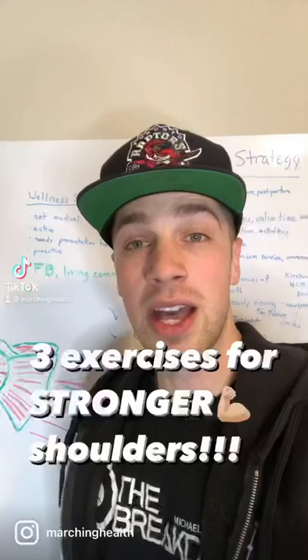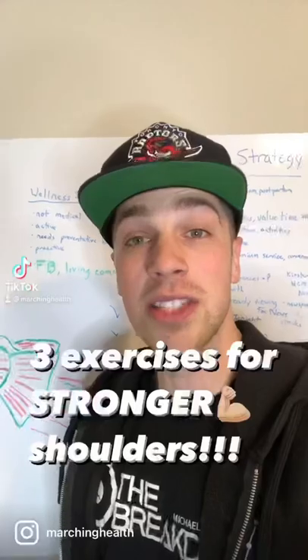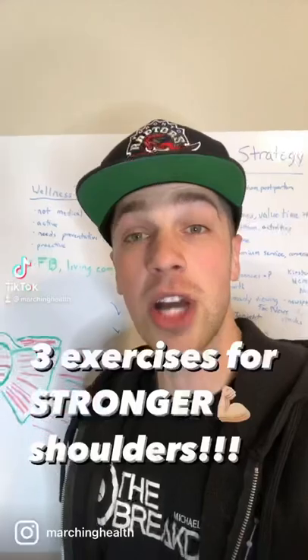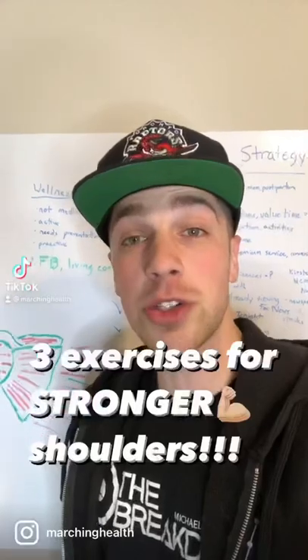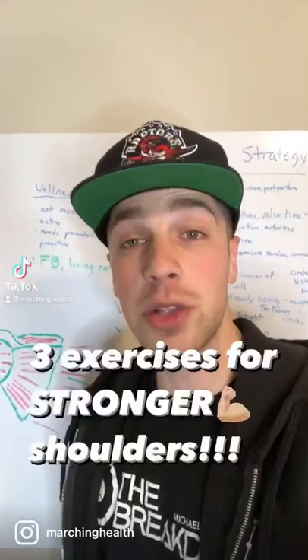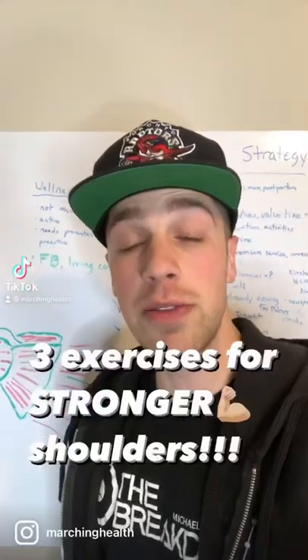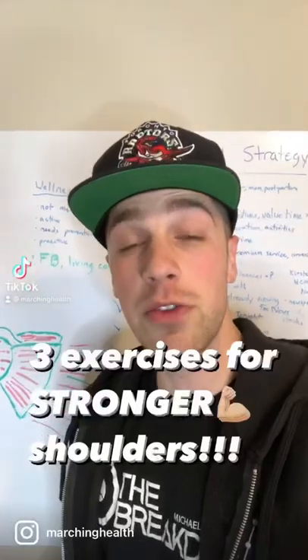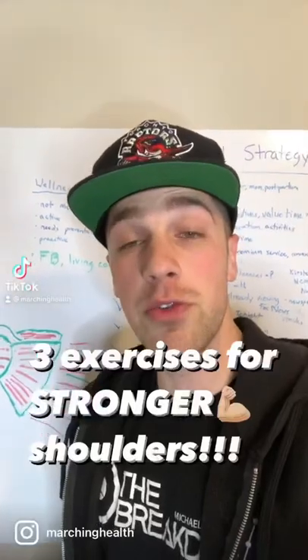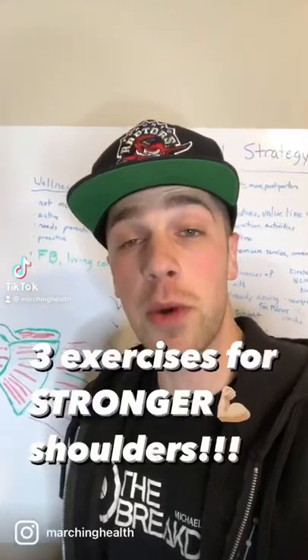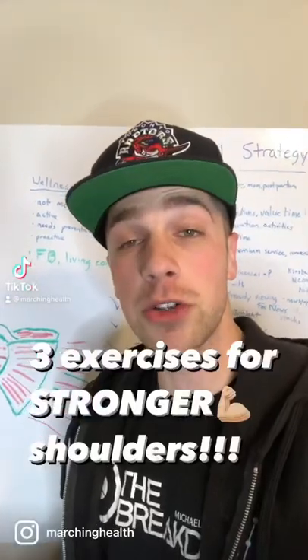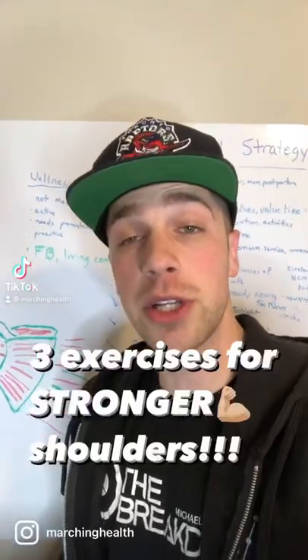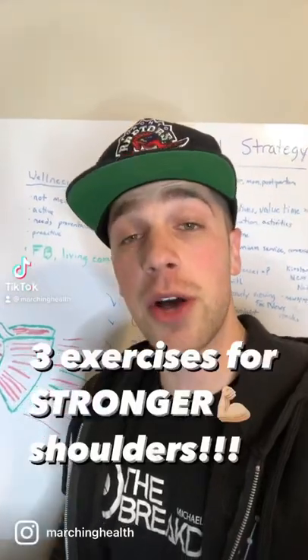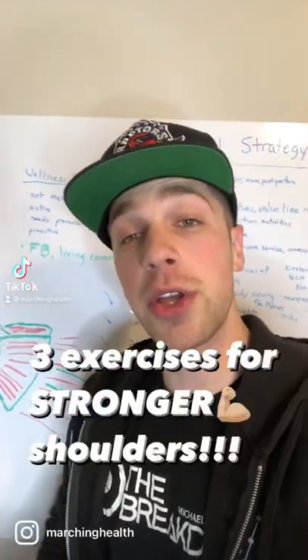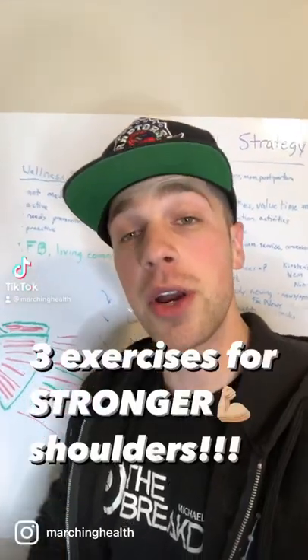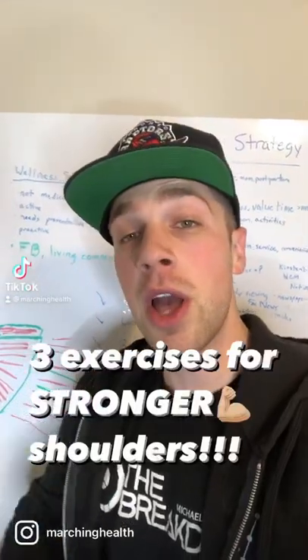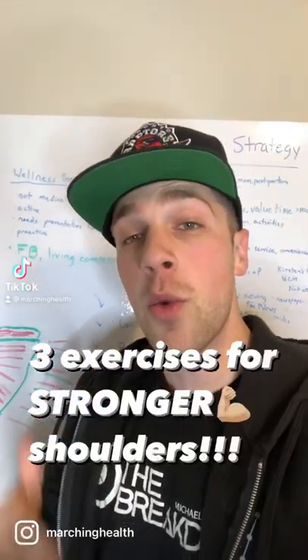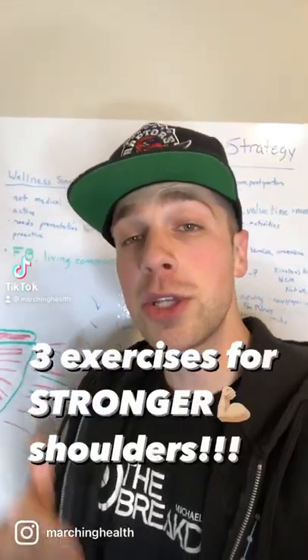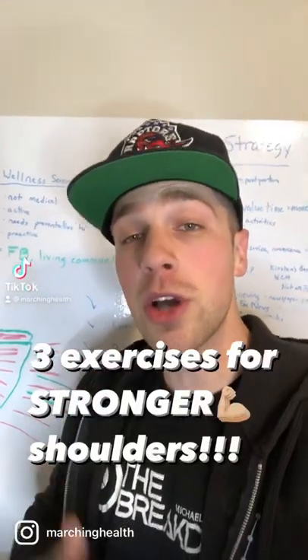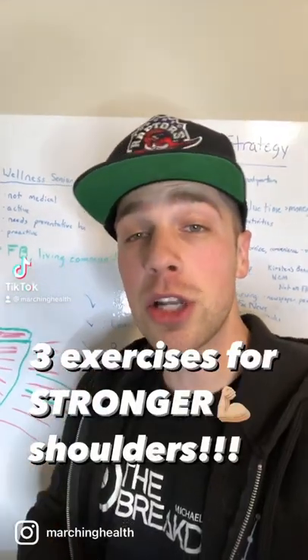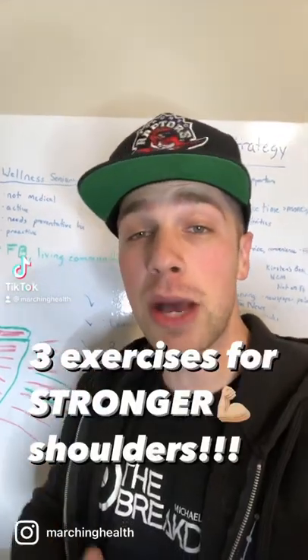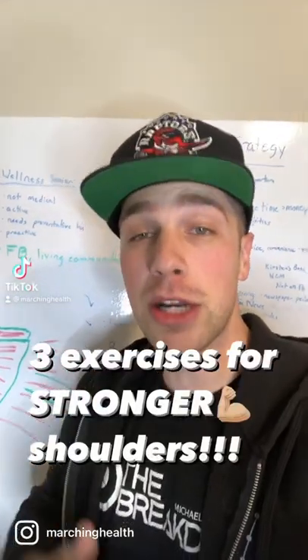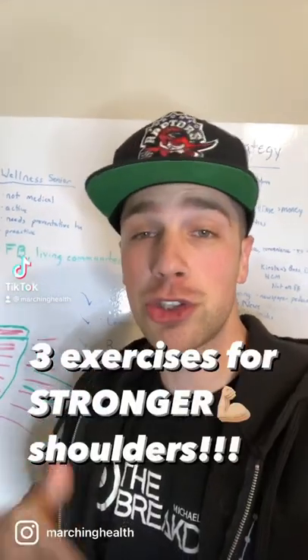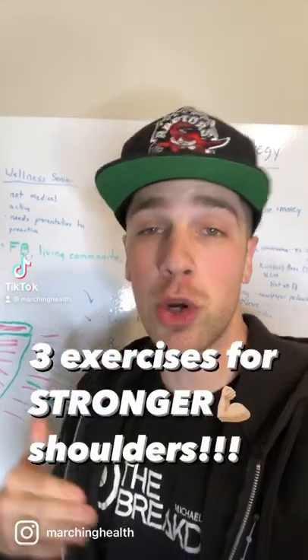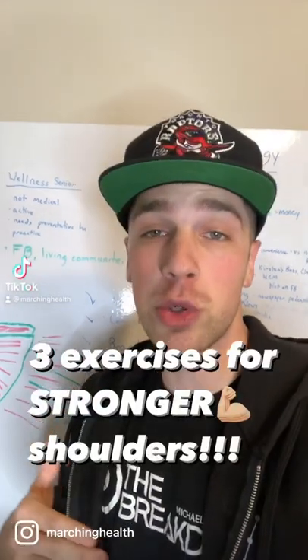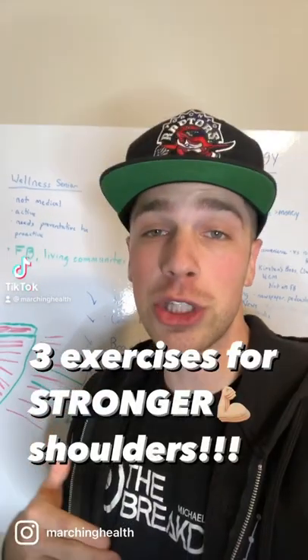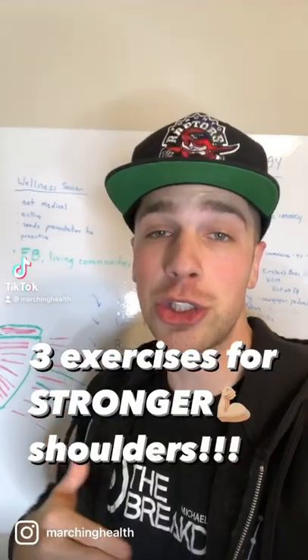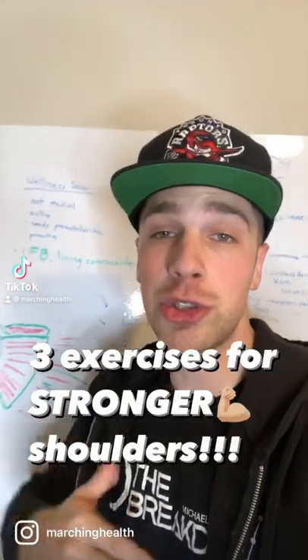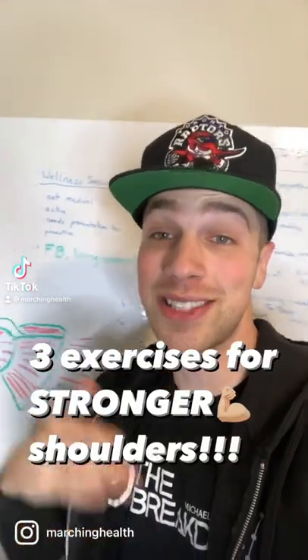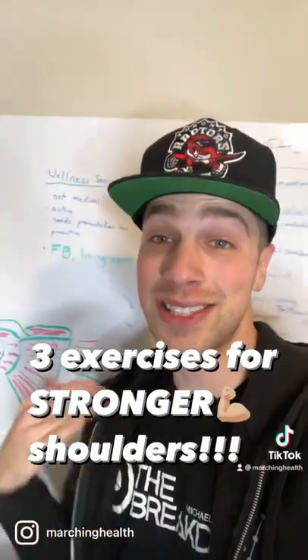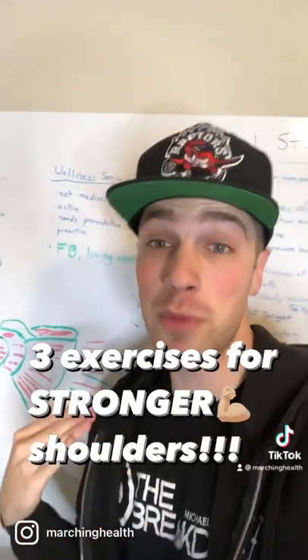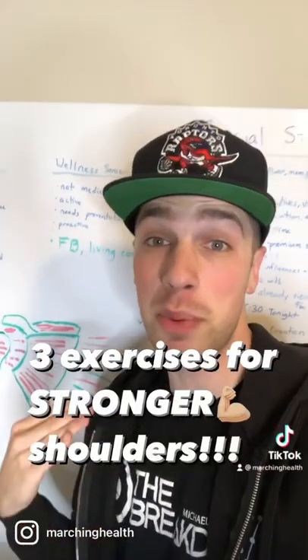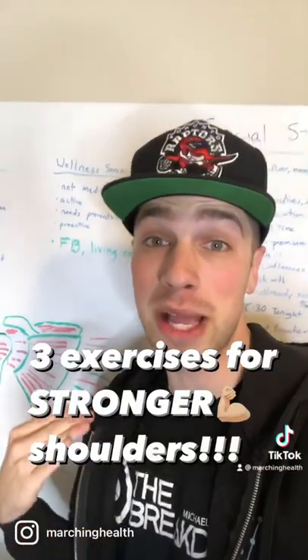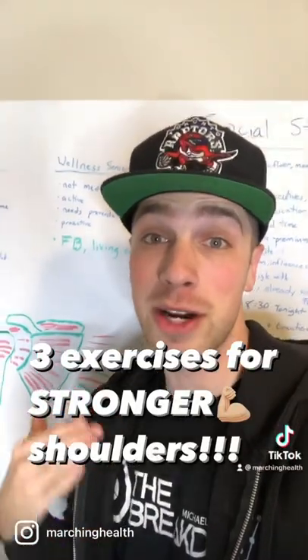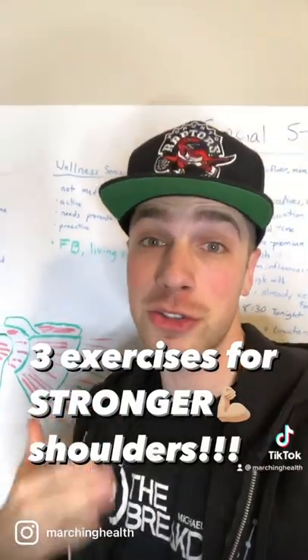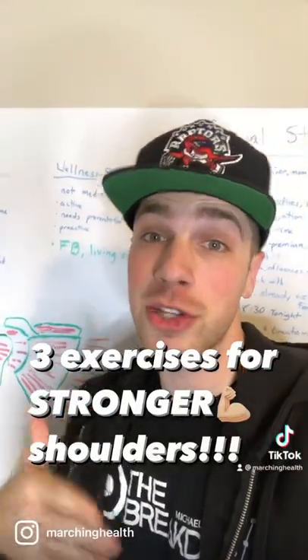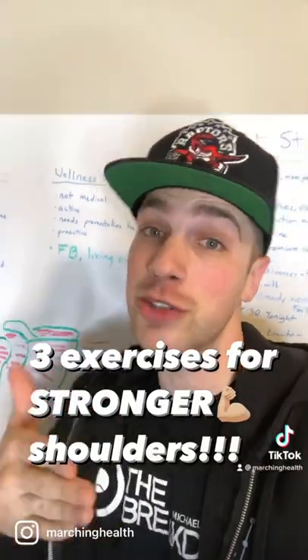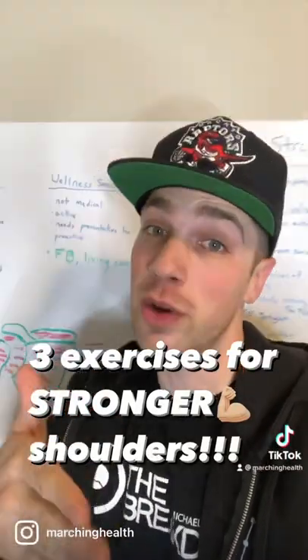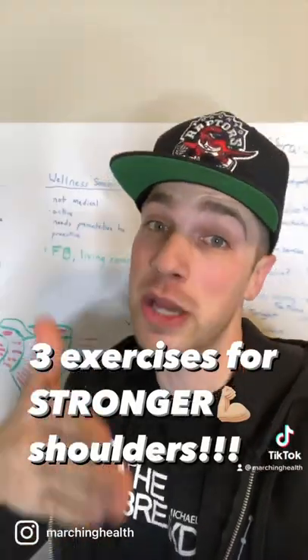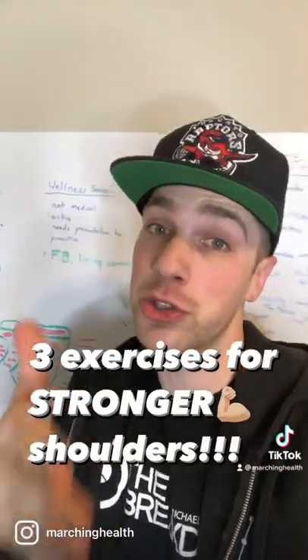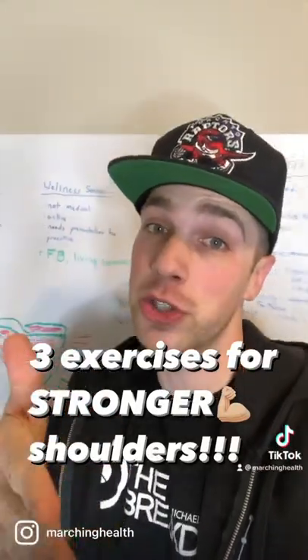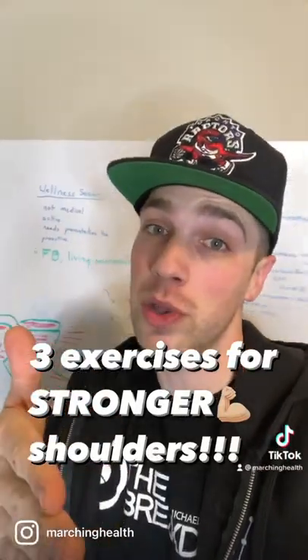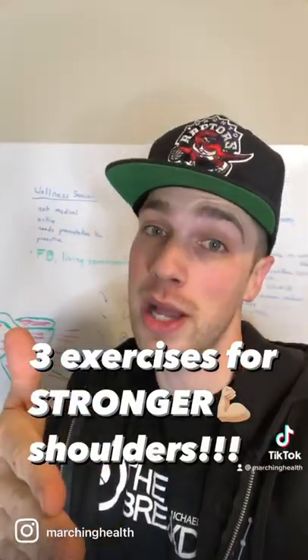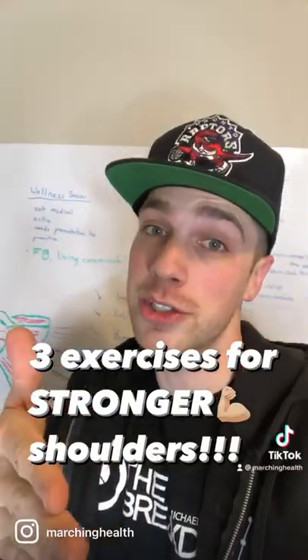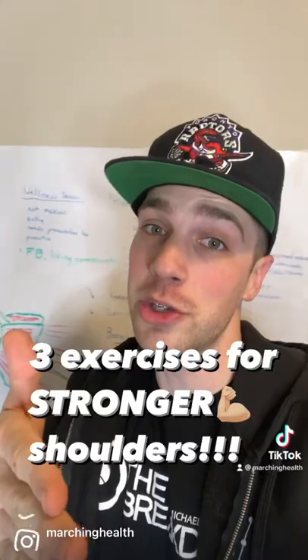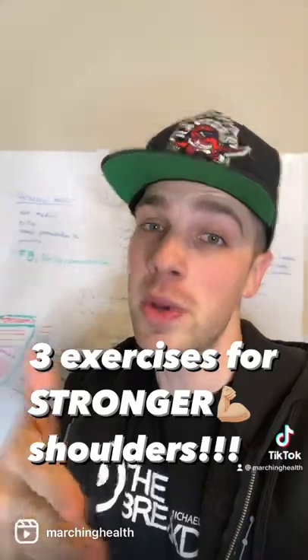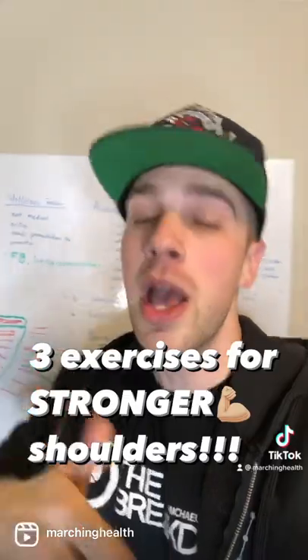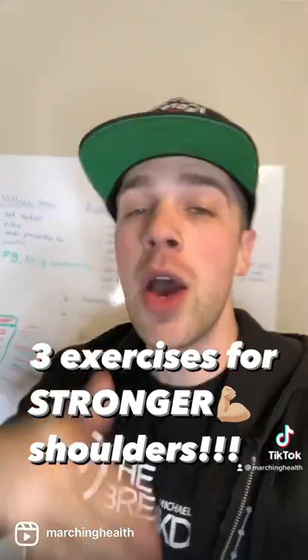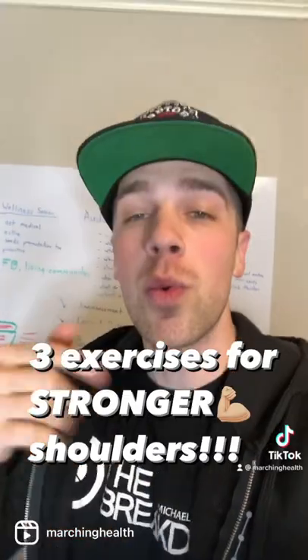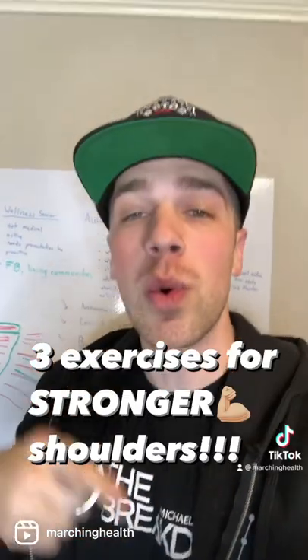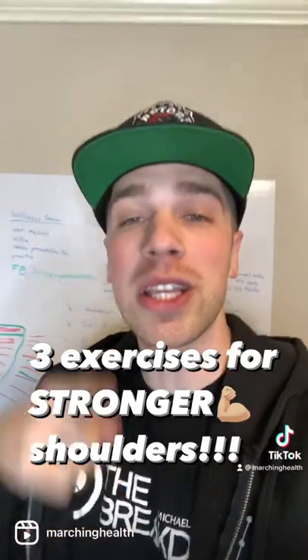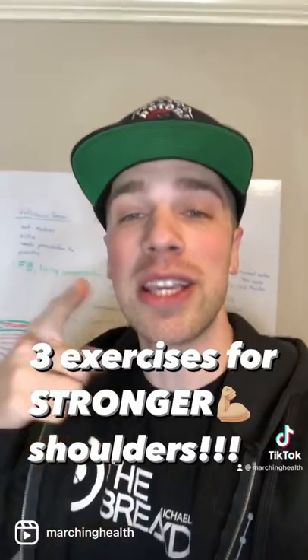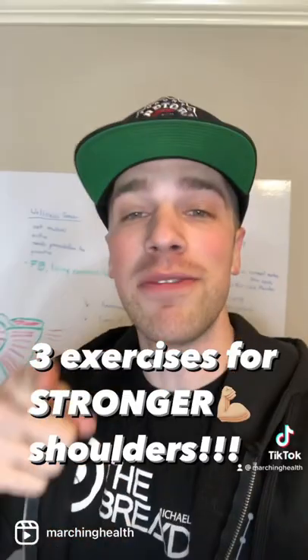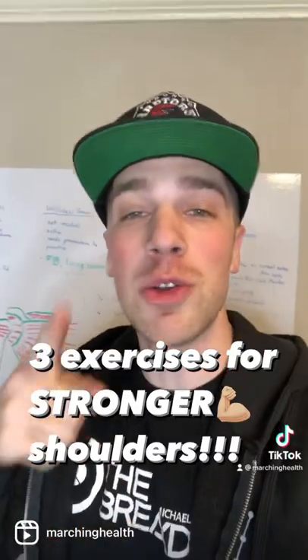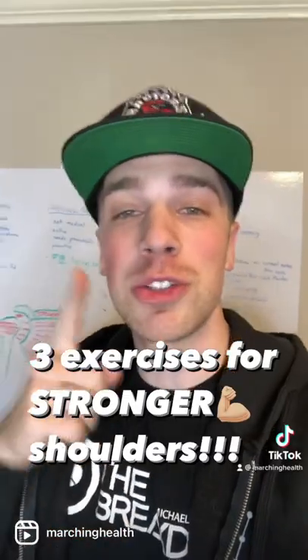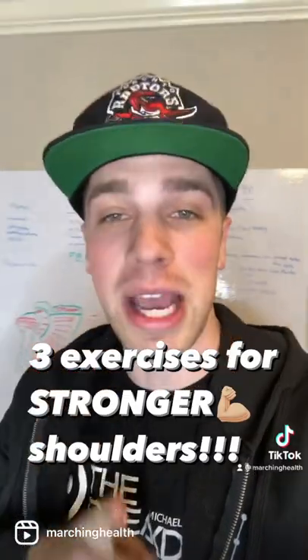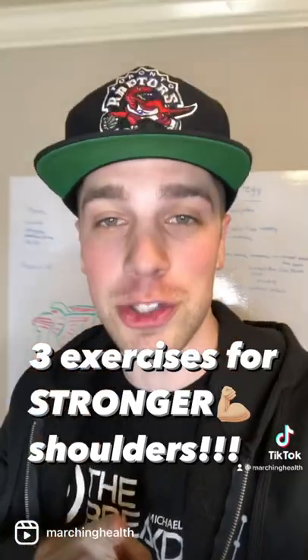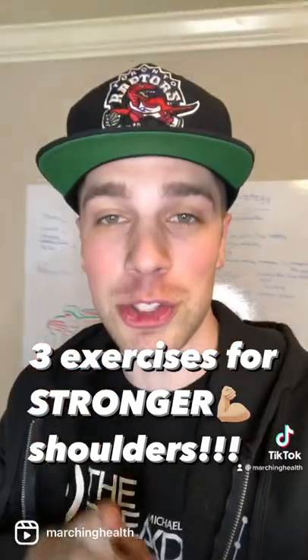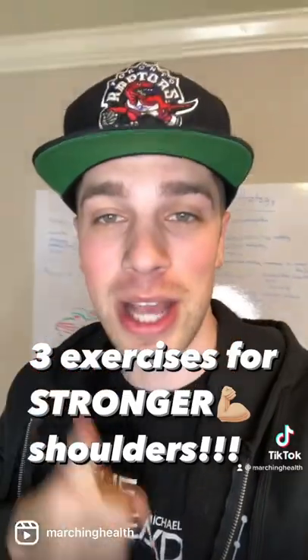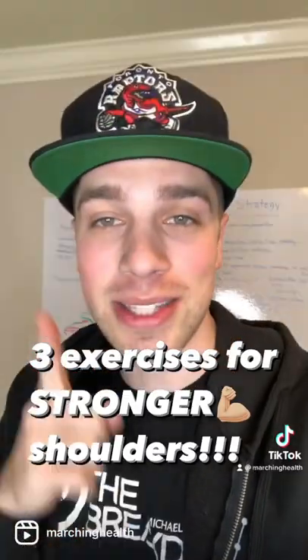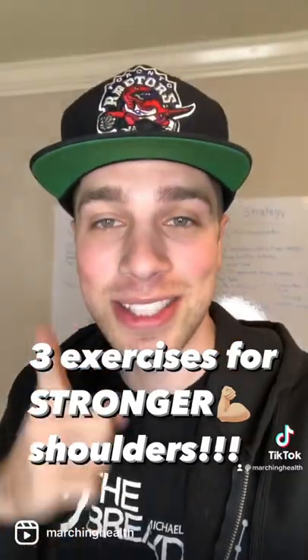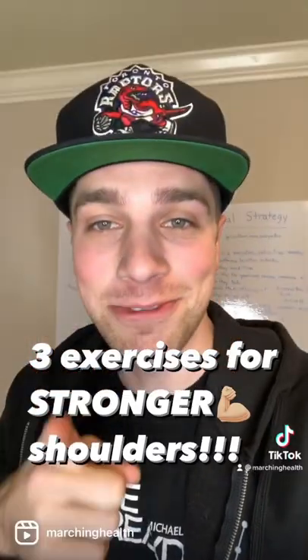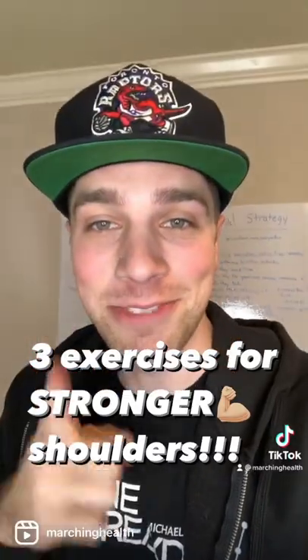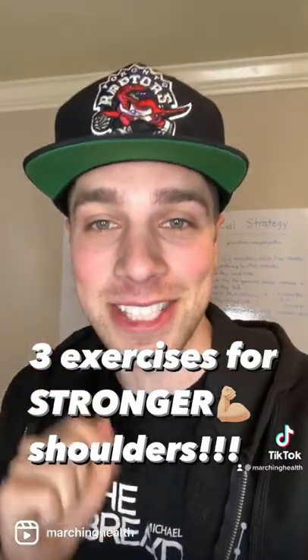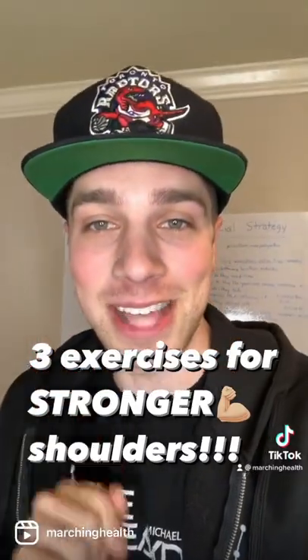Dr. Cleveland from Marching Health here. We talked about shoulder issues in cymbal players and drum majors and horn line too. We want to give you some exercises to fix that.